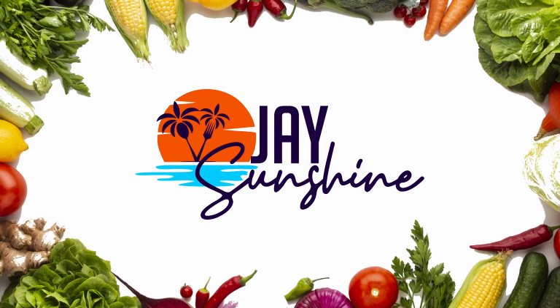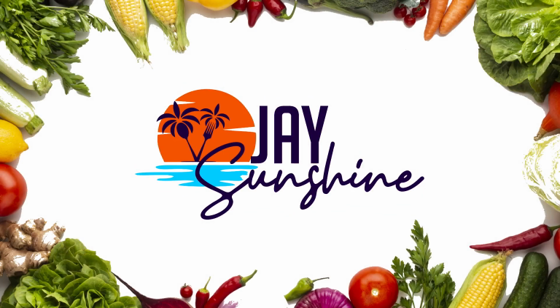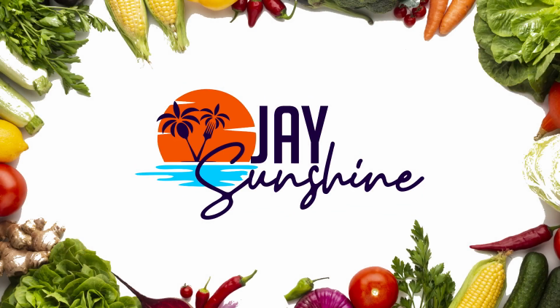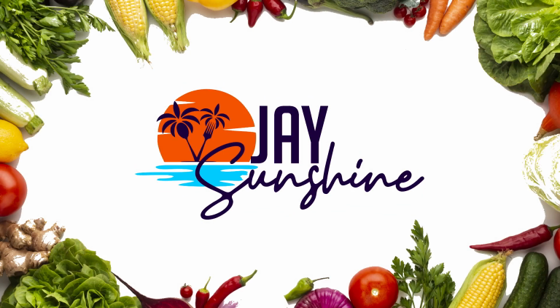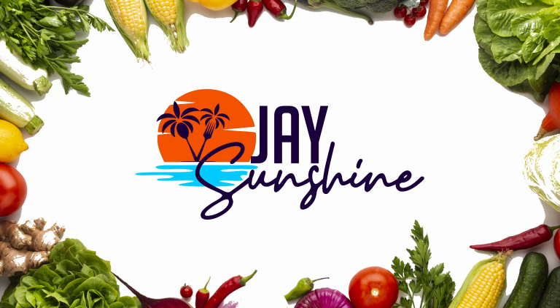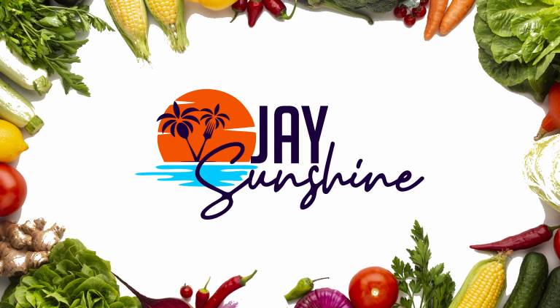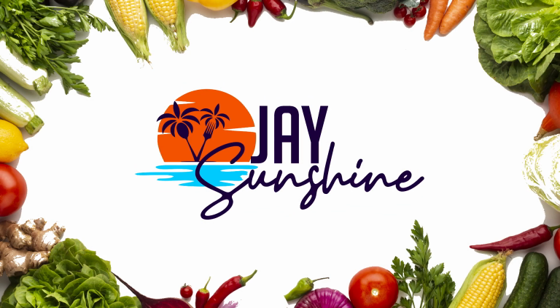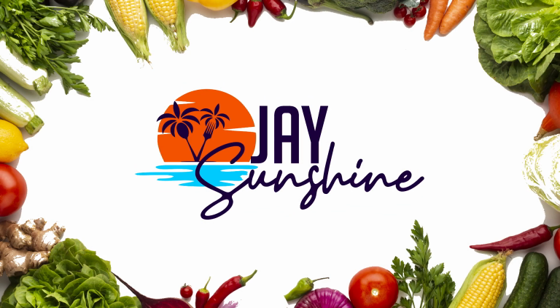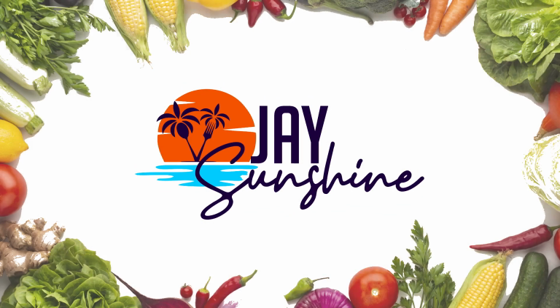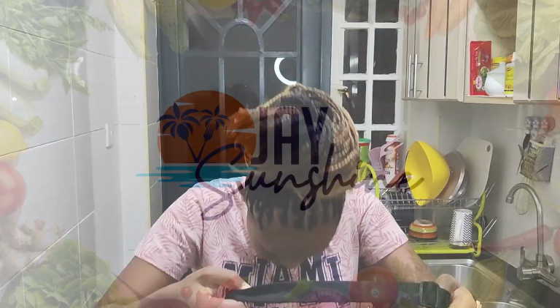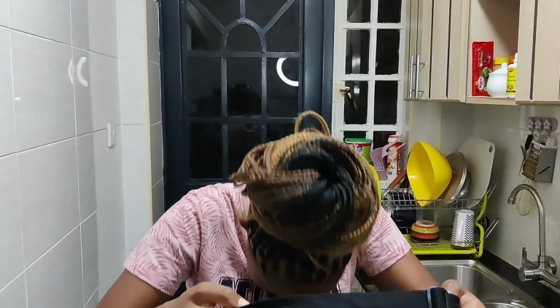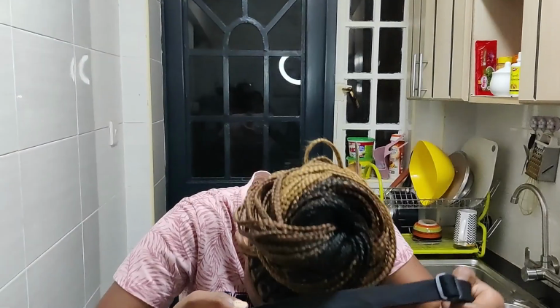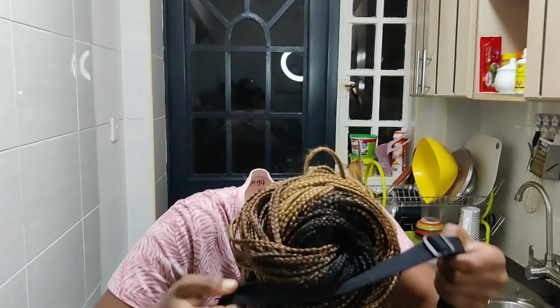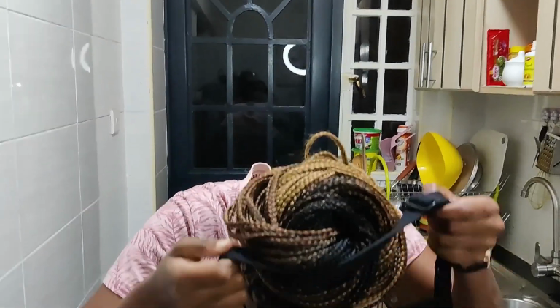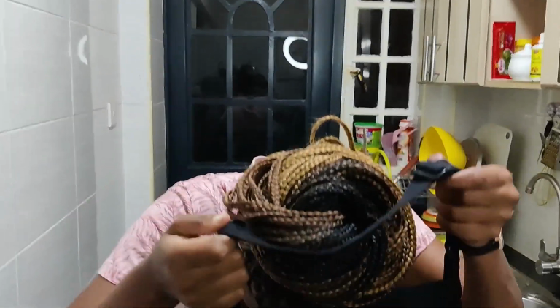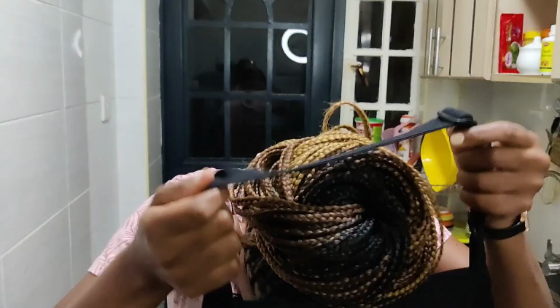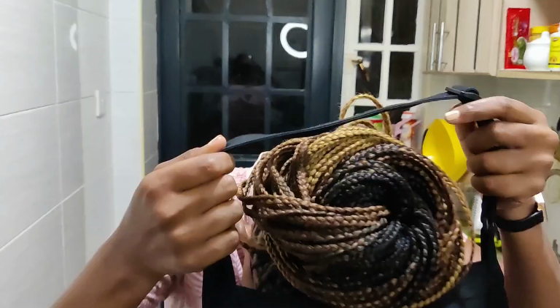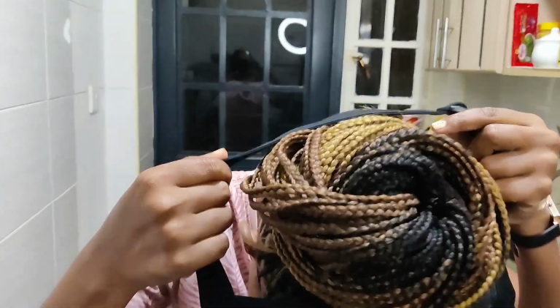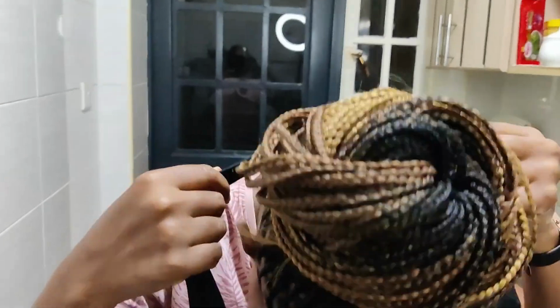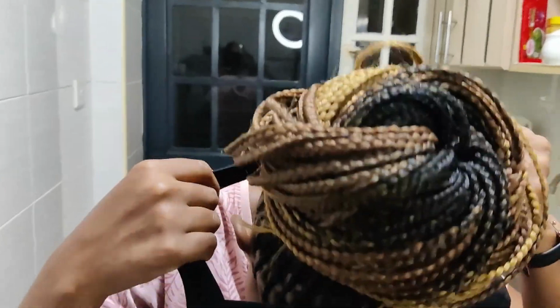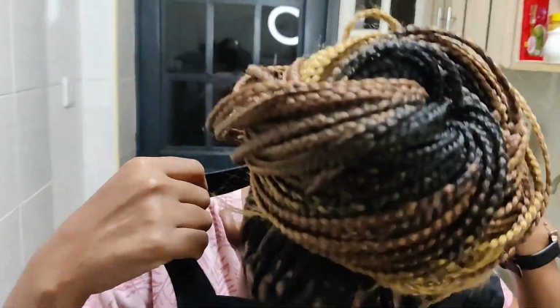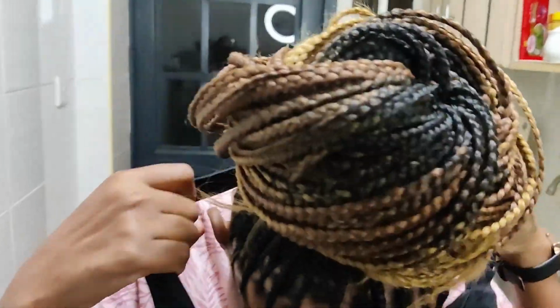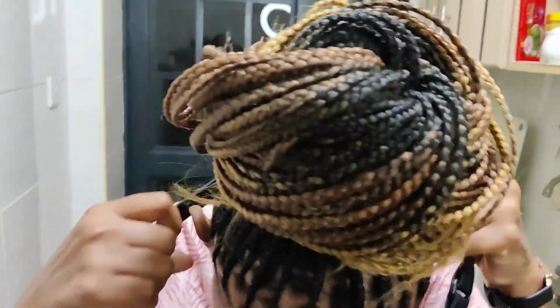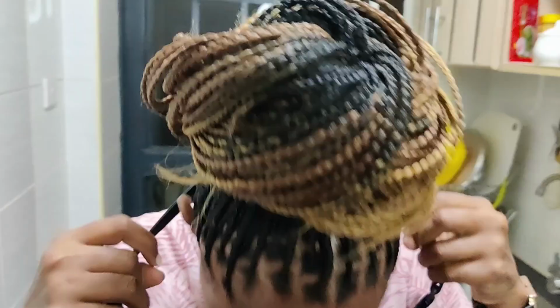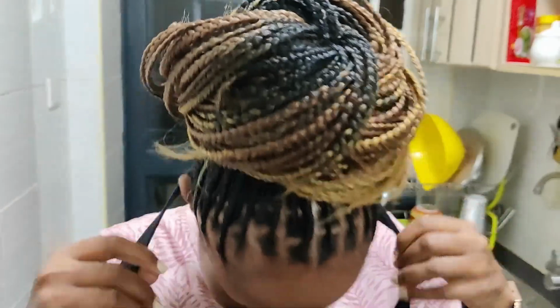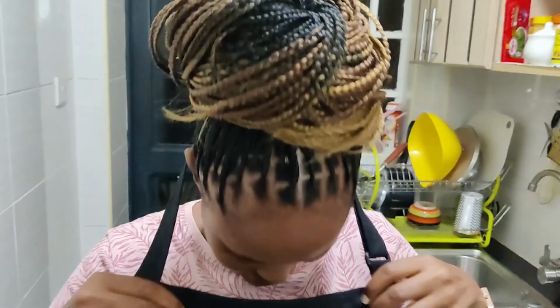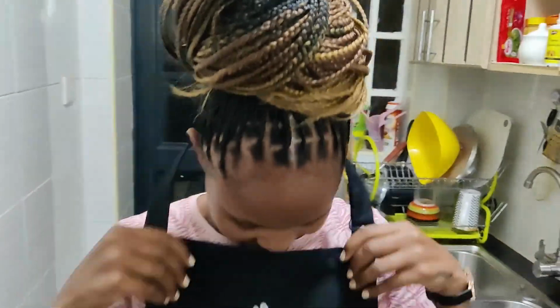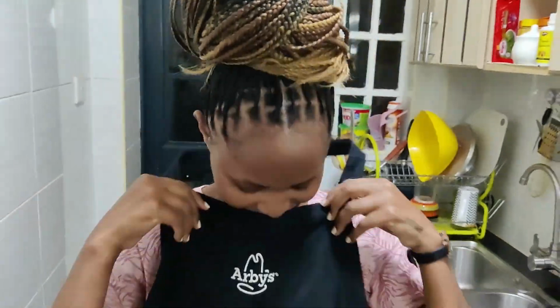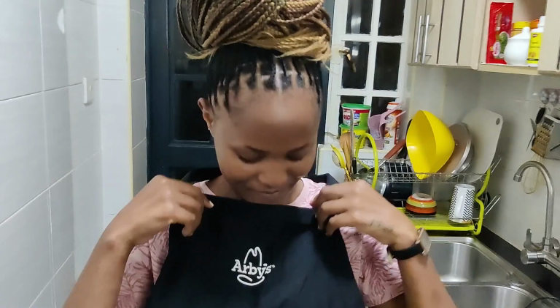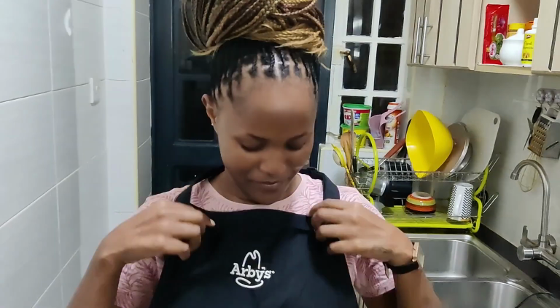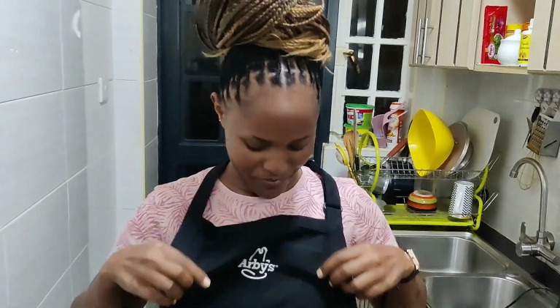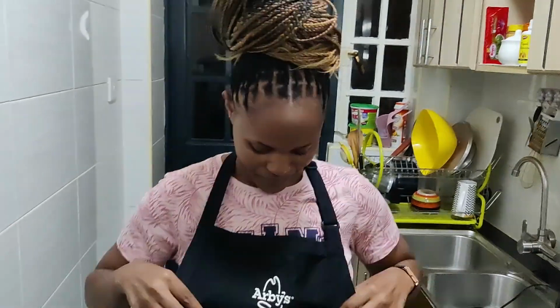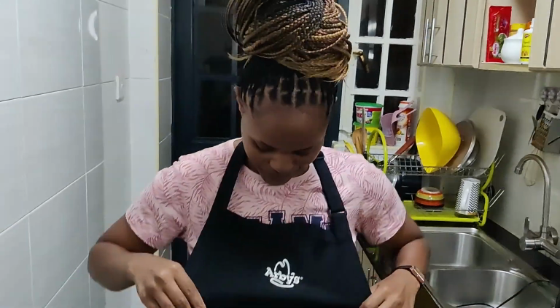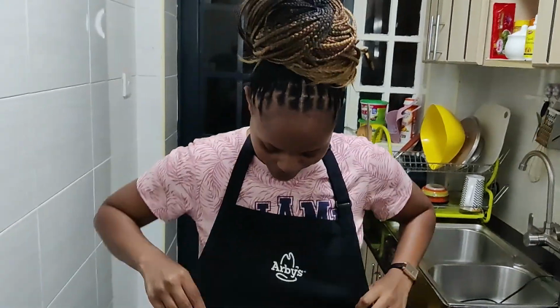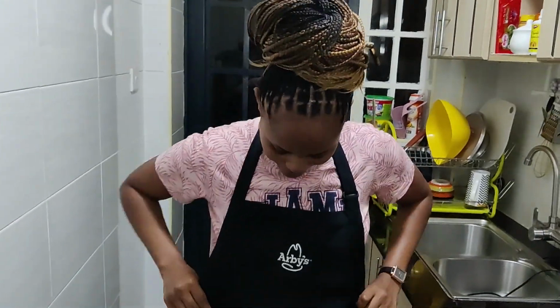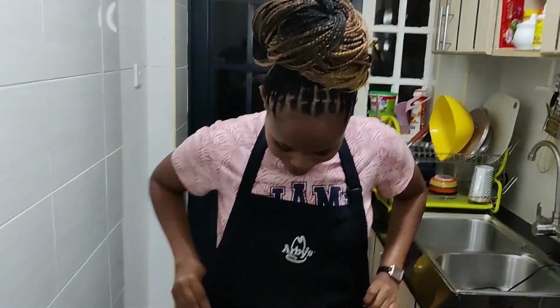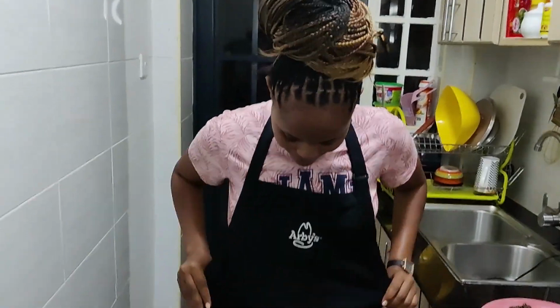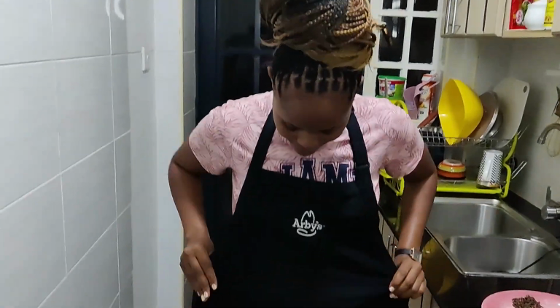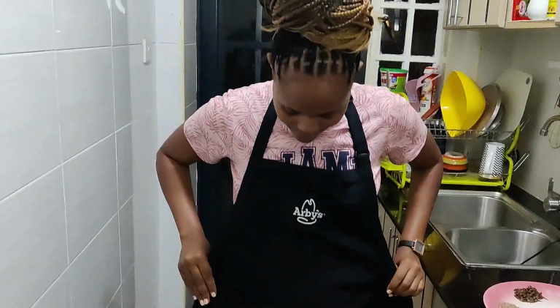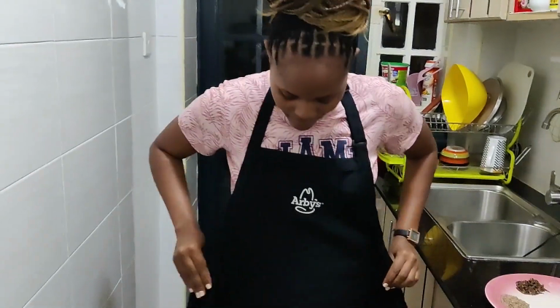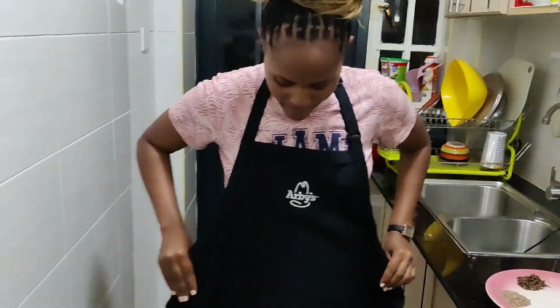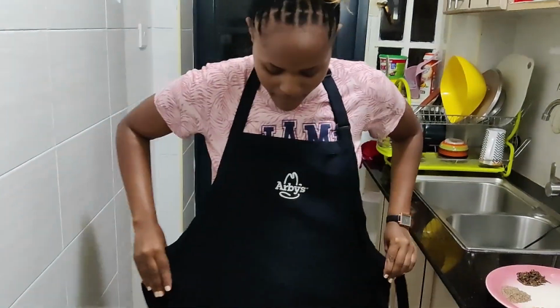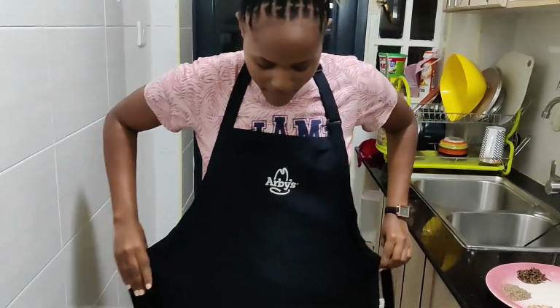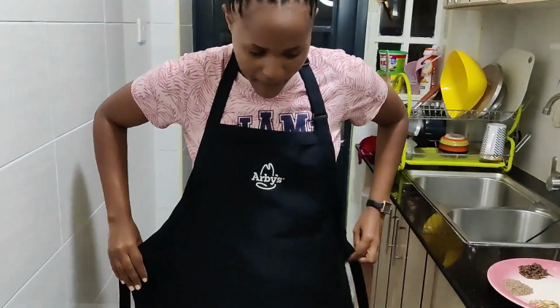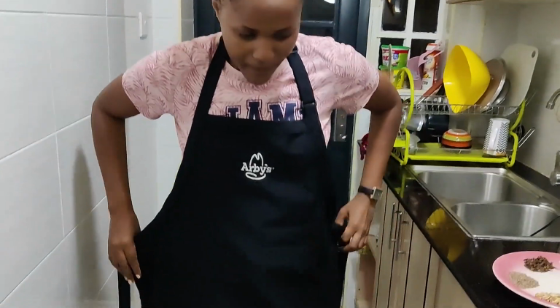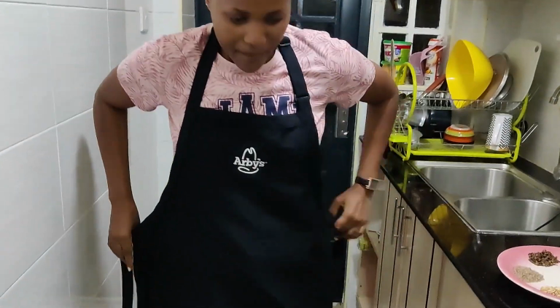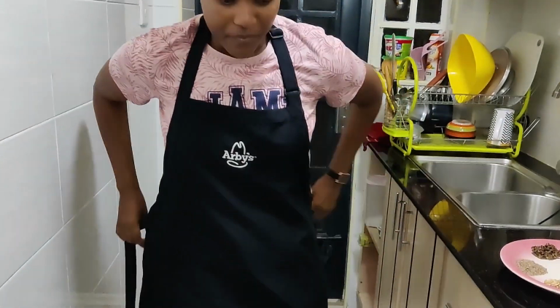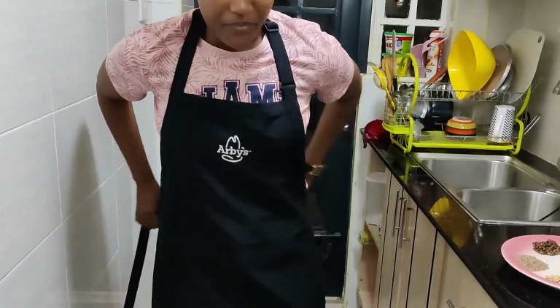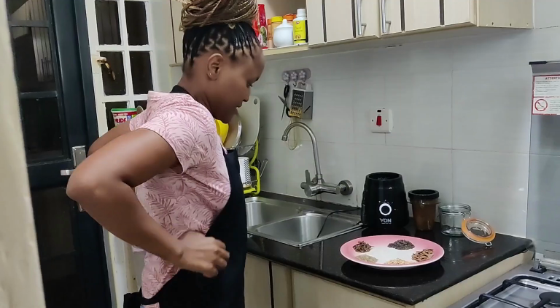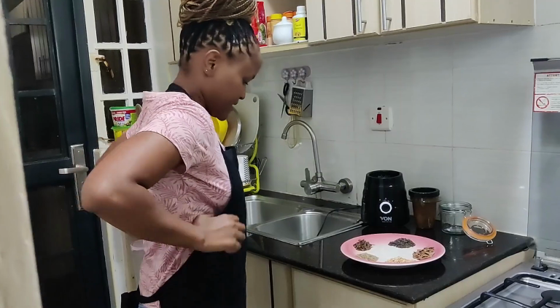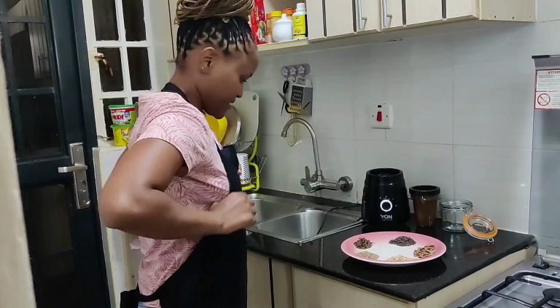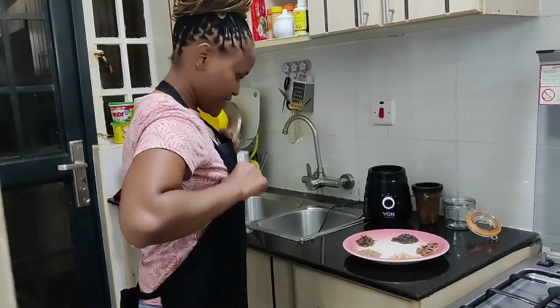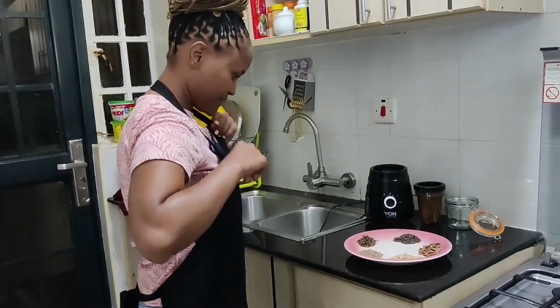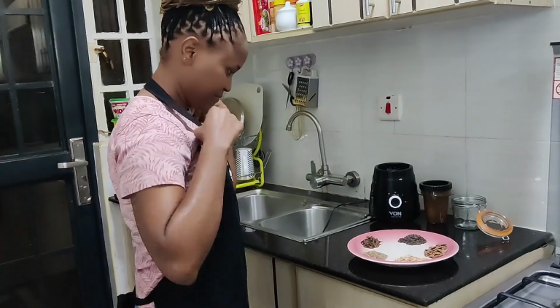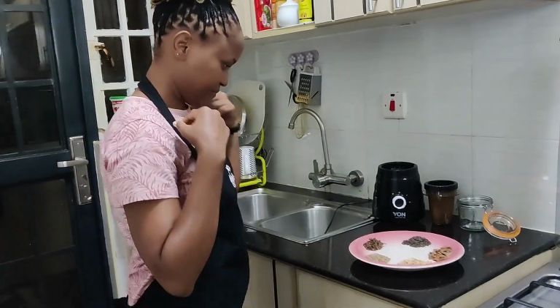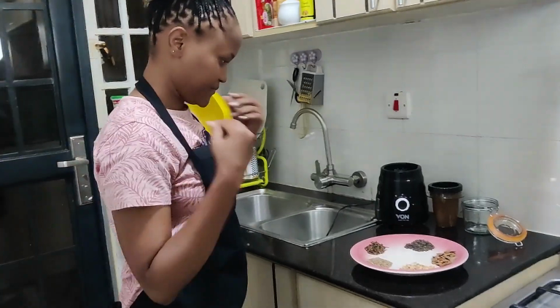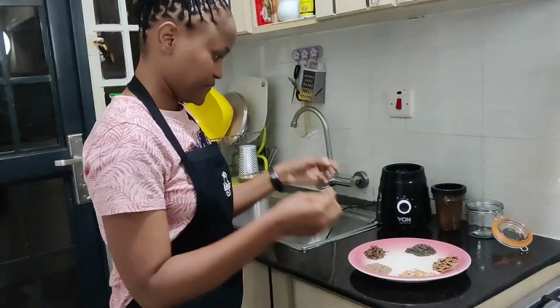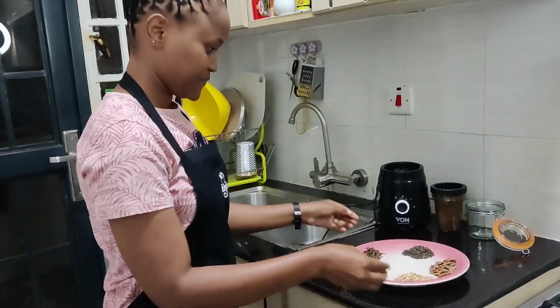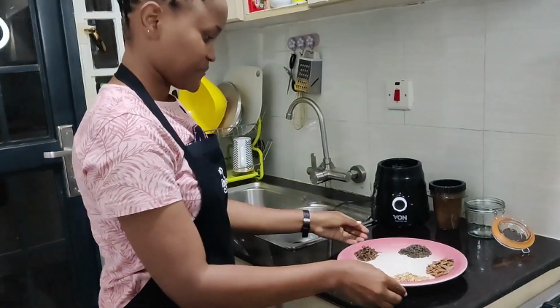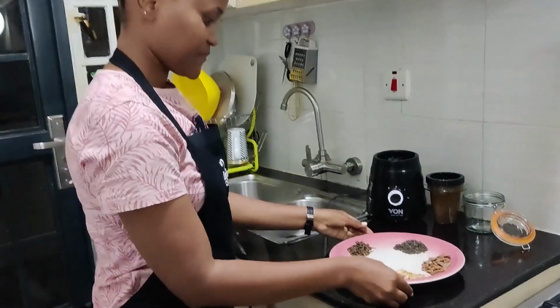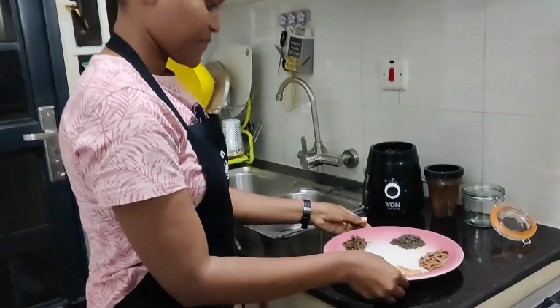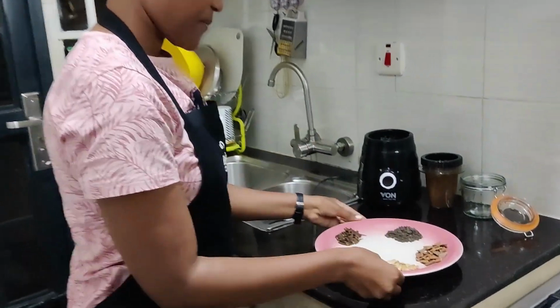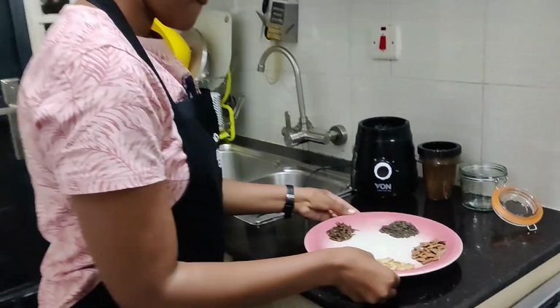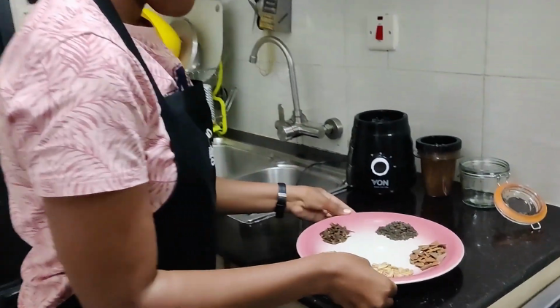Today's video we are in the kitchen and I'm going to show you the simplest way on how to make homemade pilau masala.